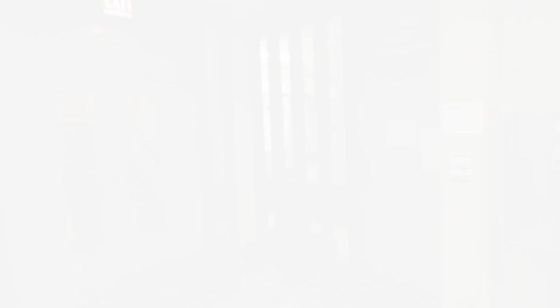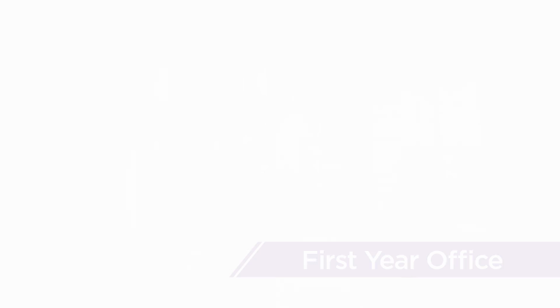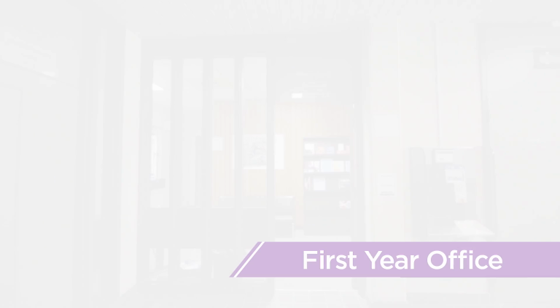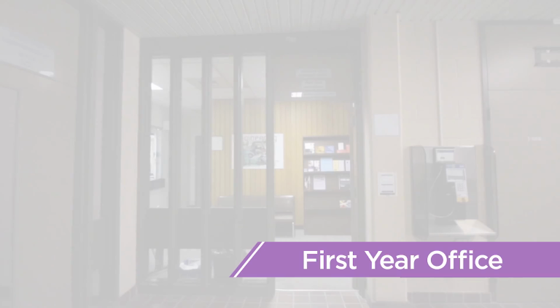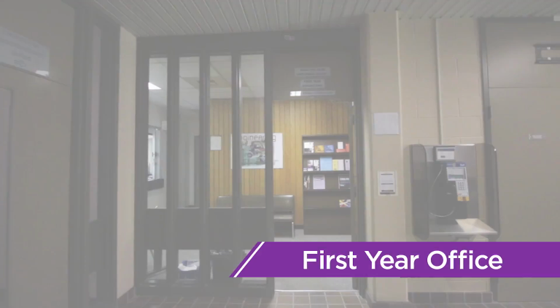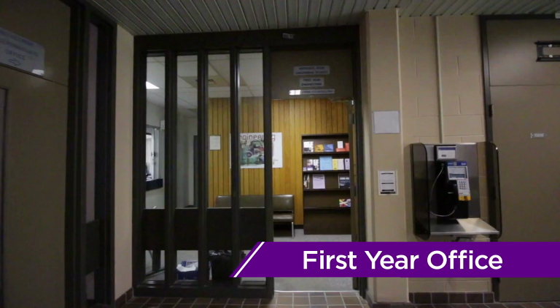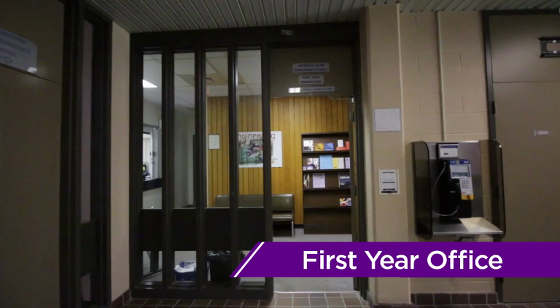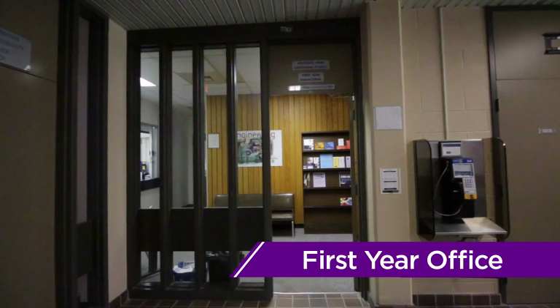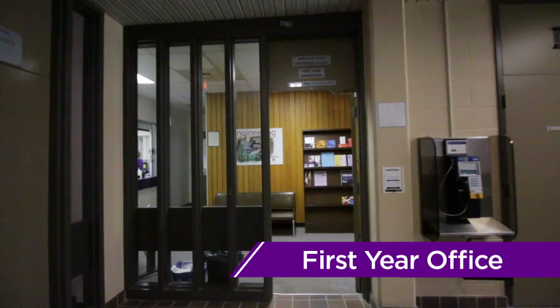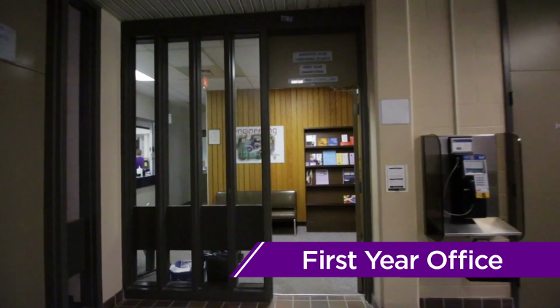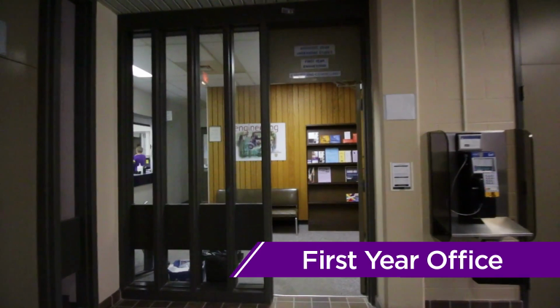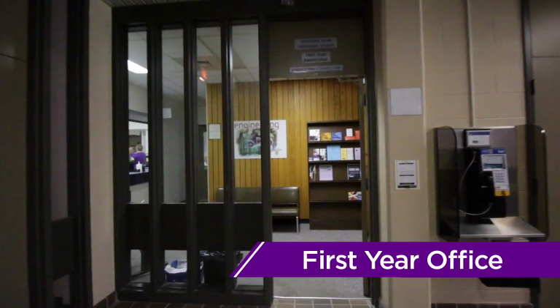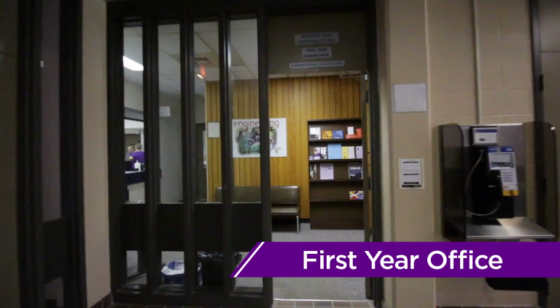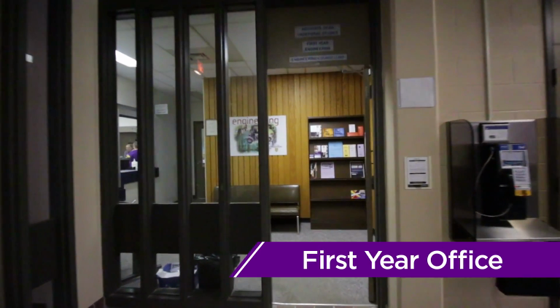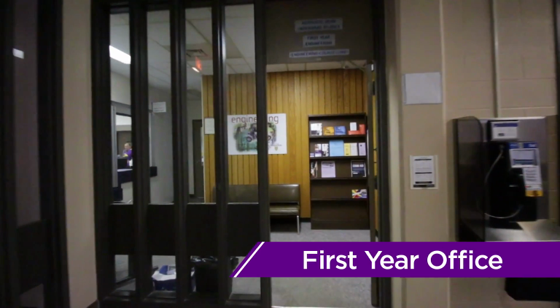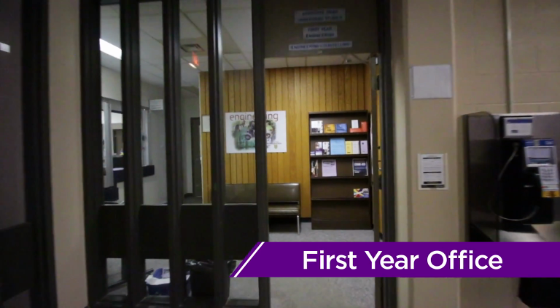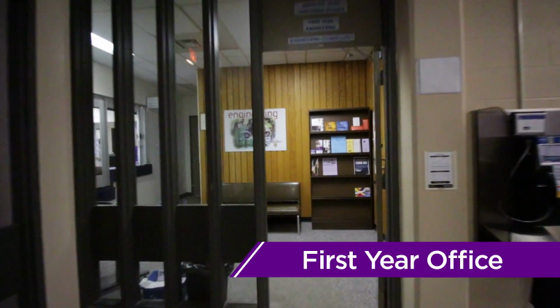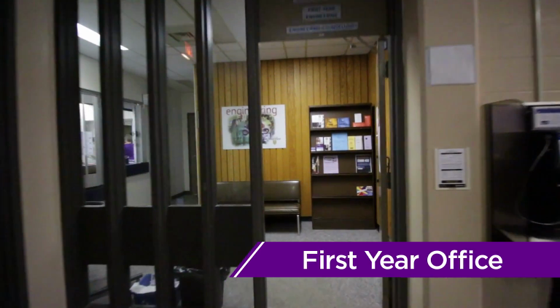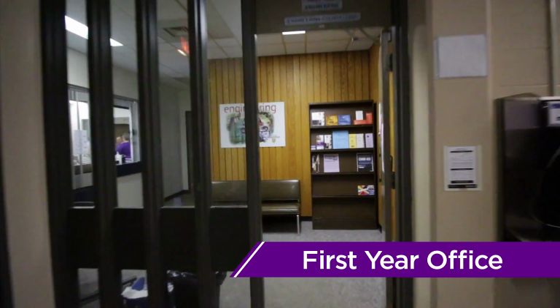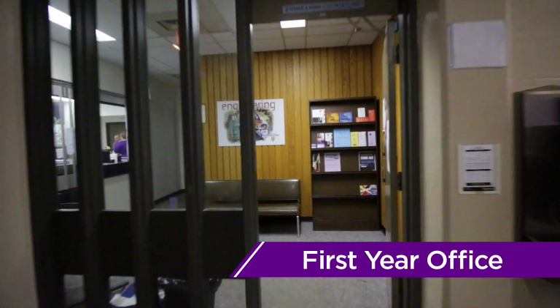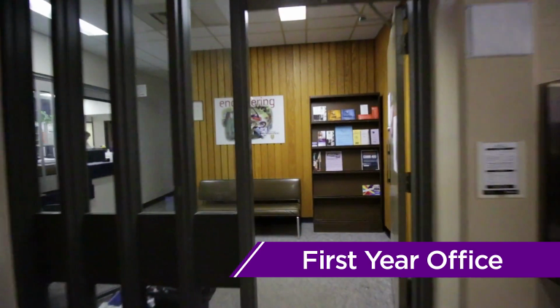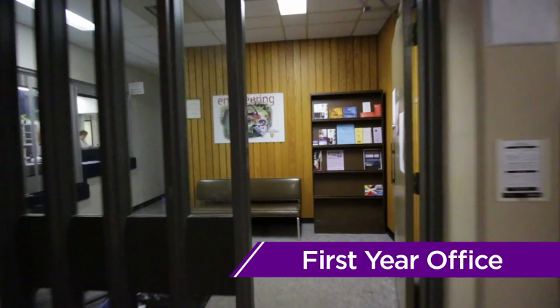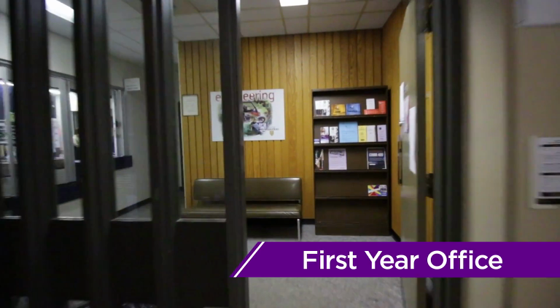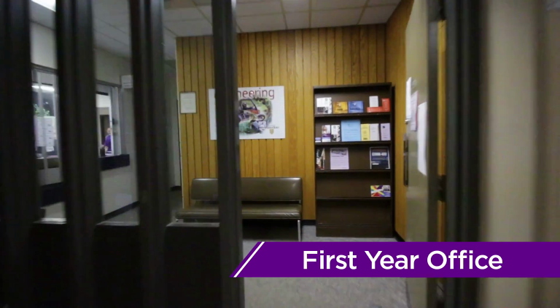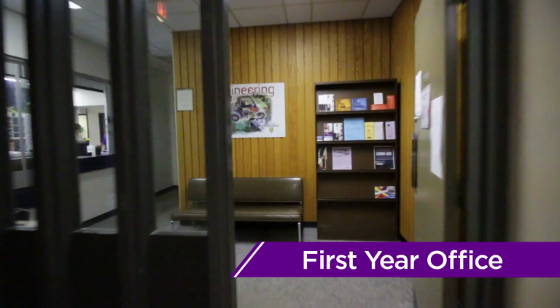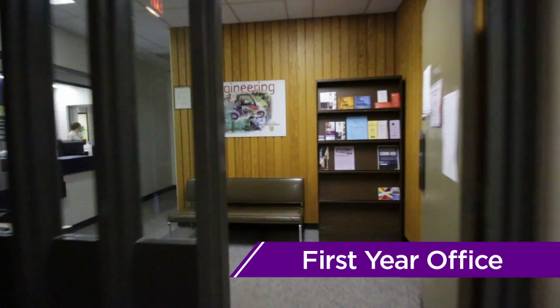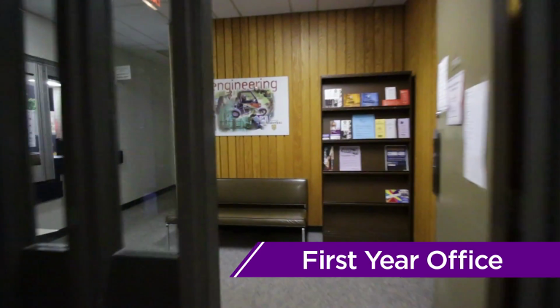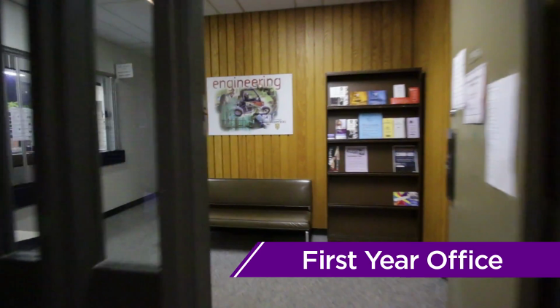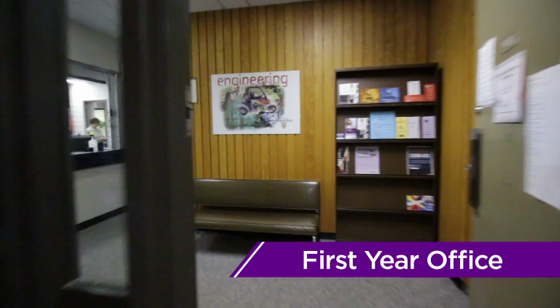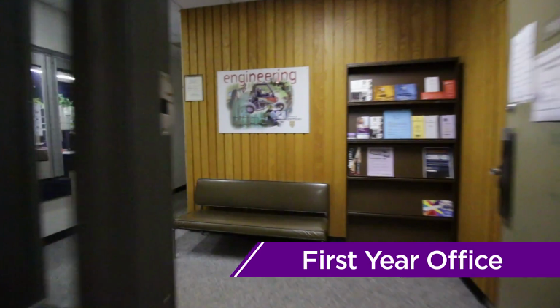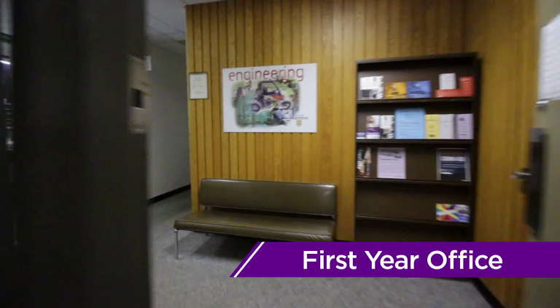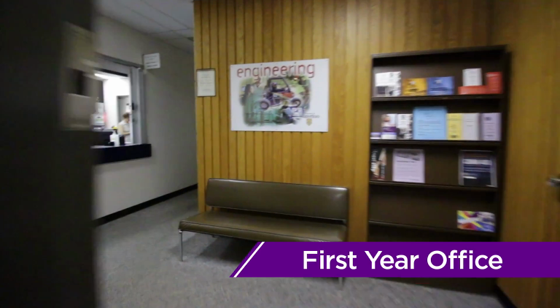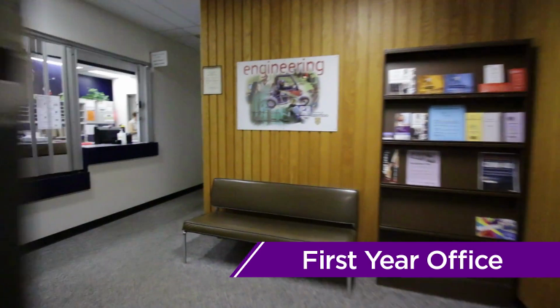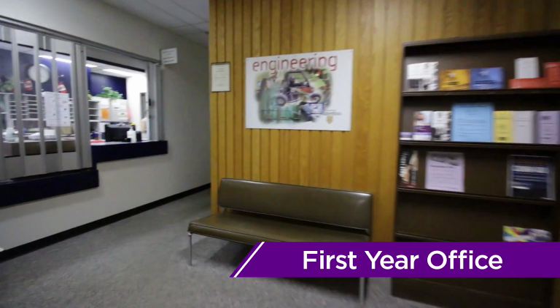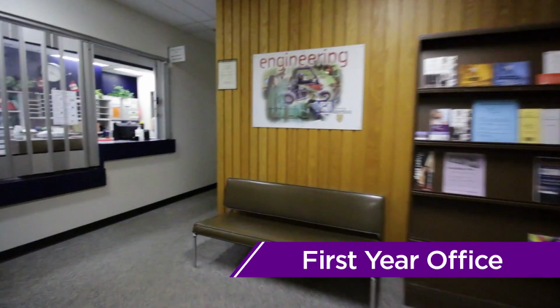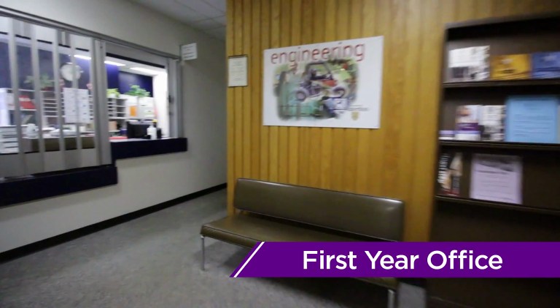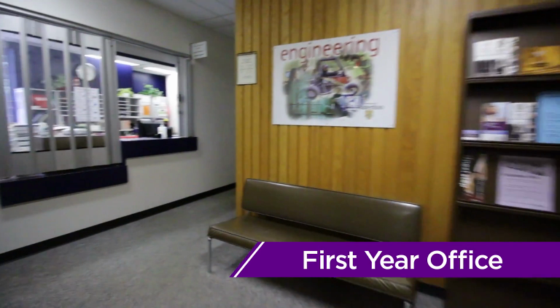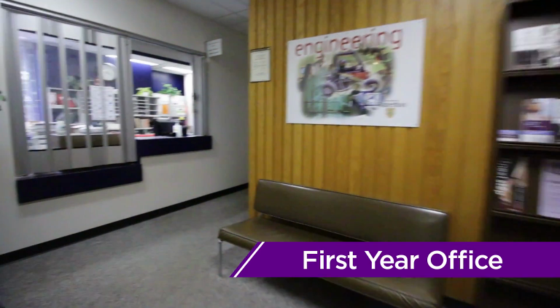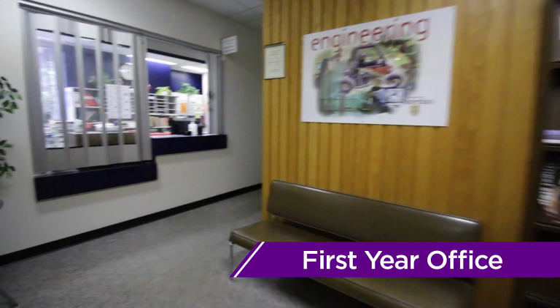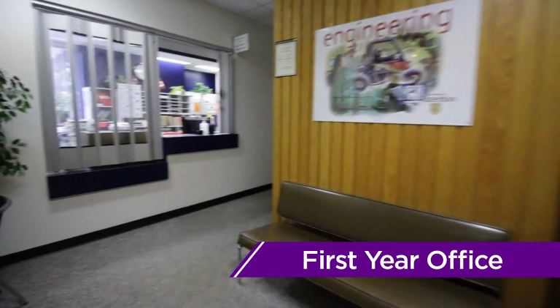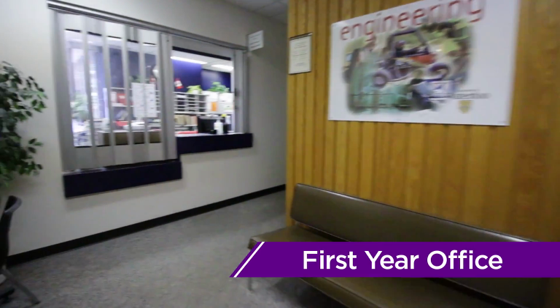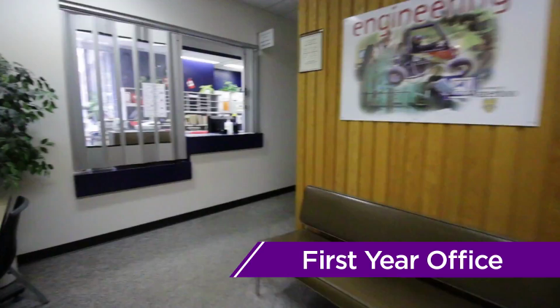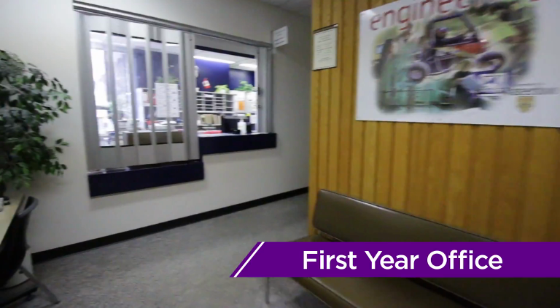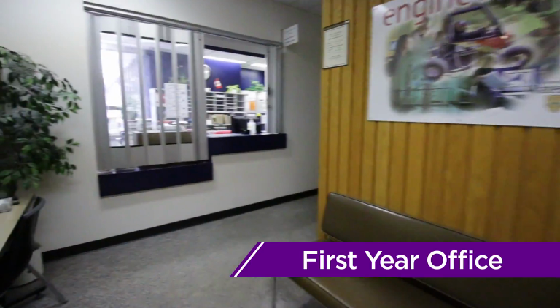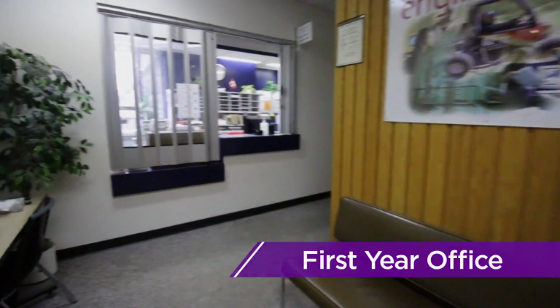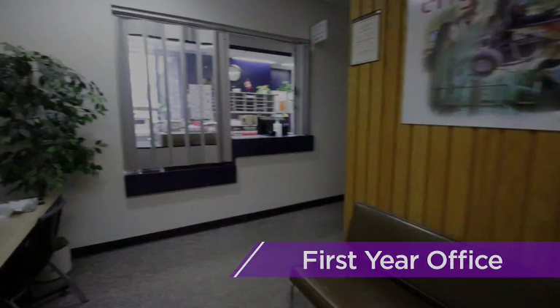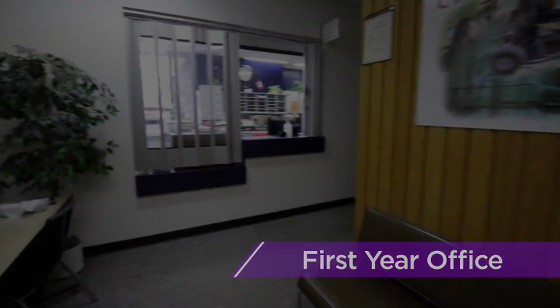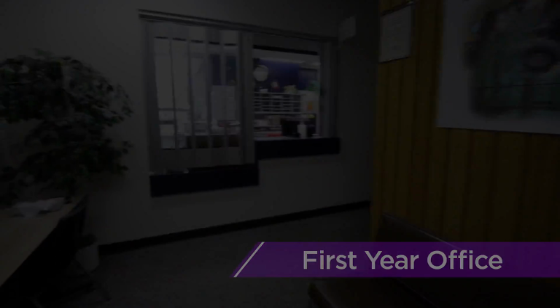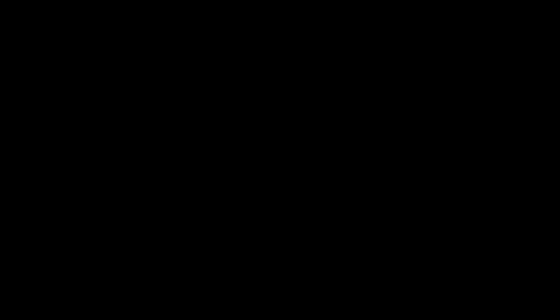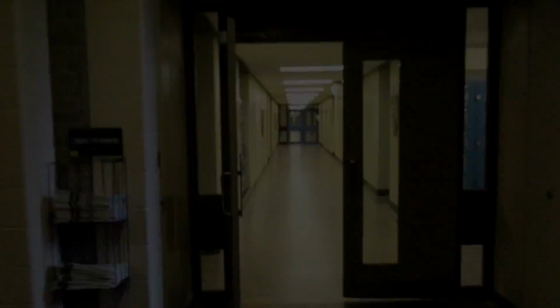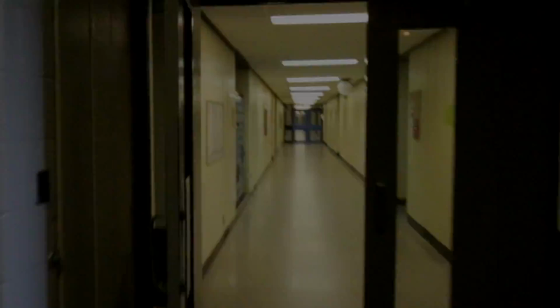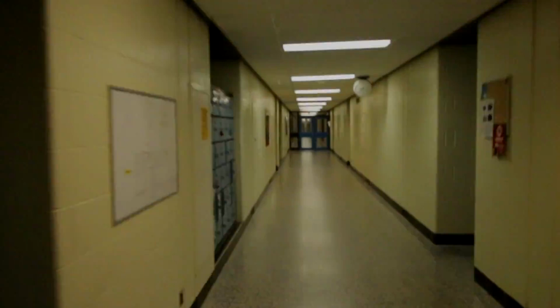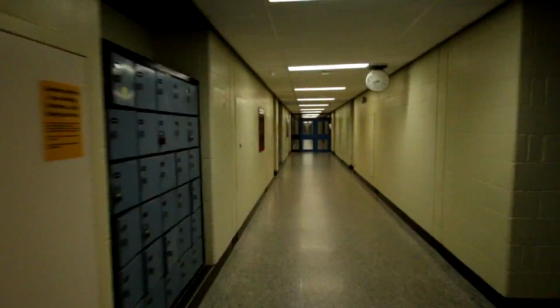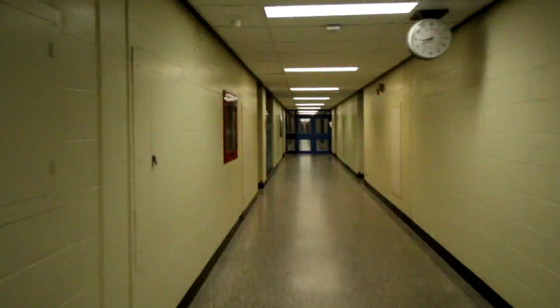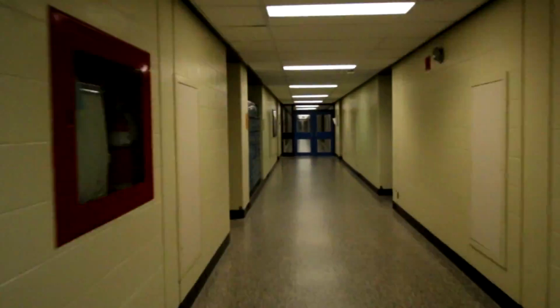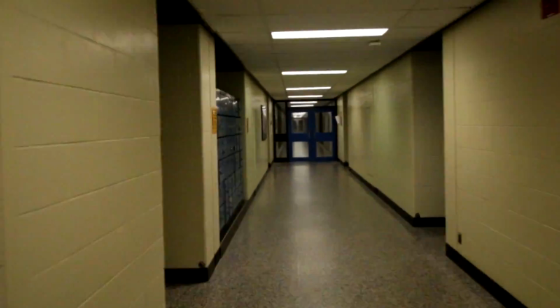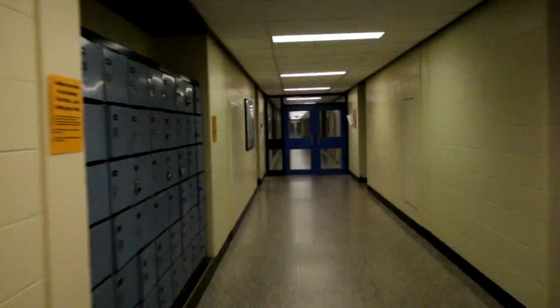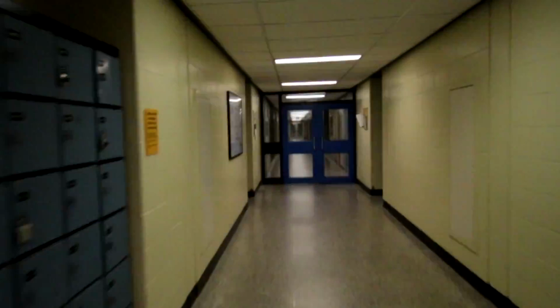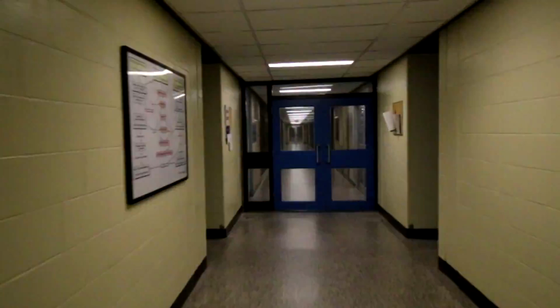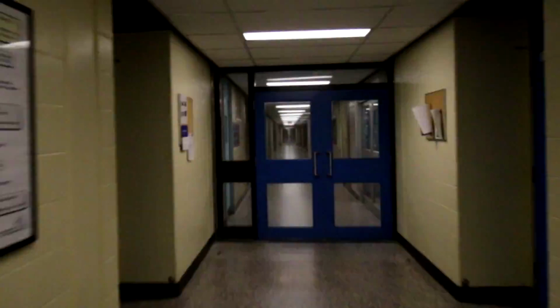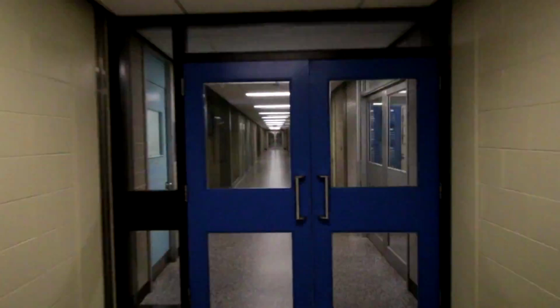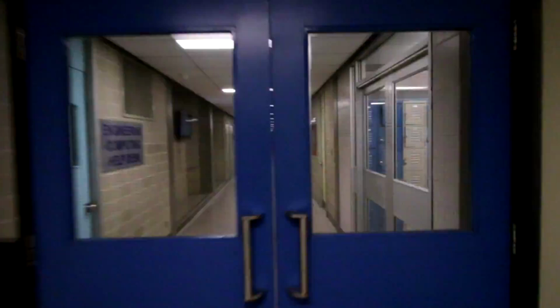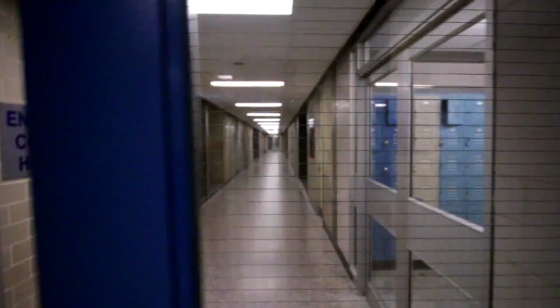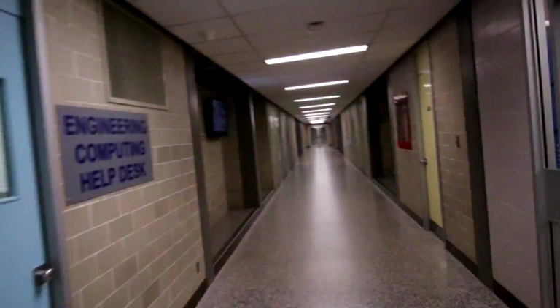Having trouble in your classes? Worried you're in the wrong program? The first-year office is your go-to place for everything academics.